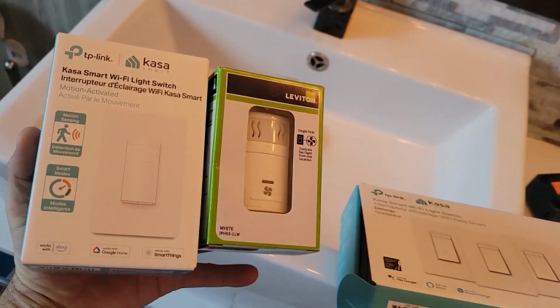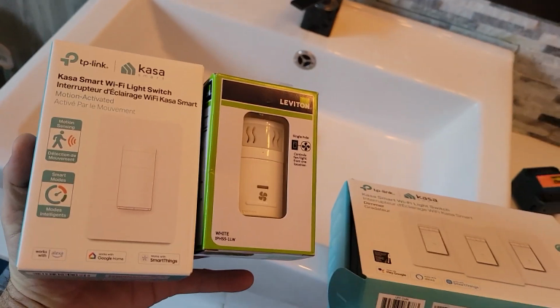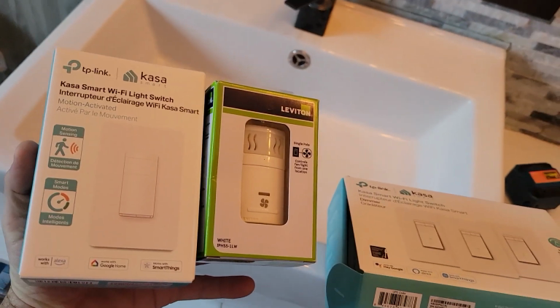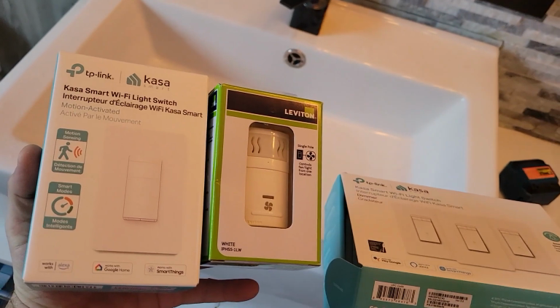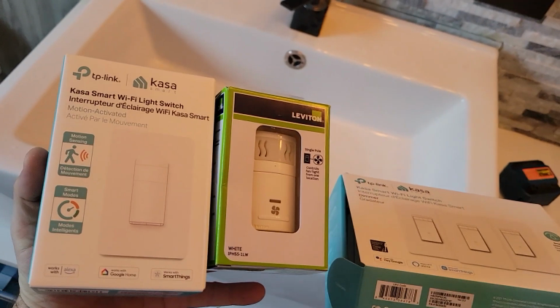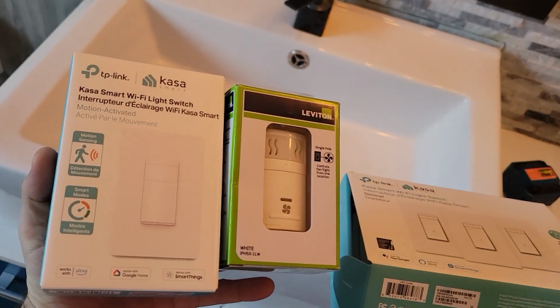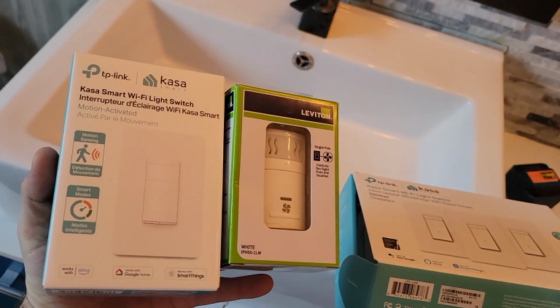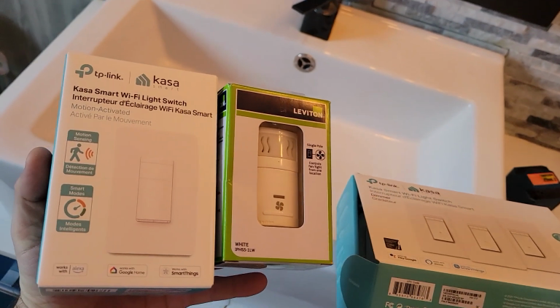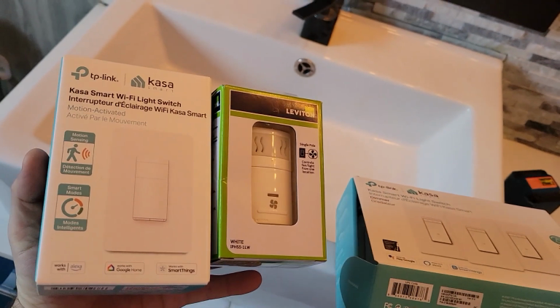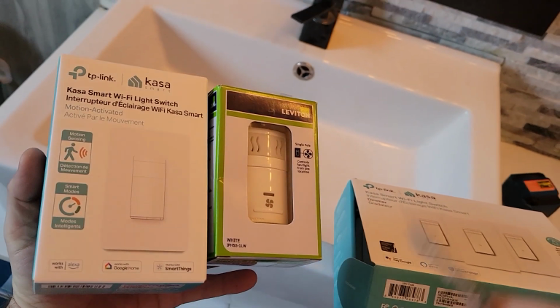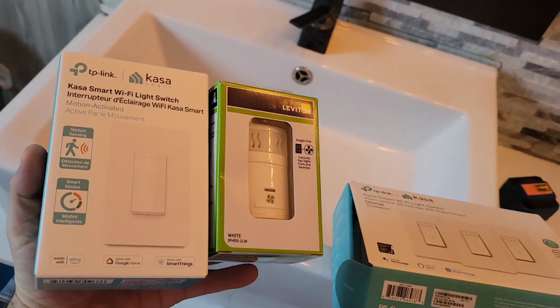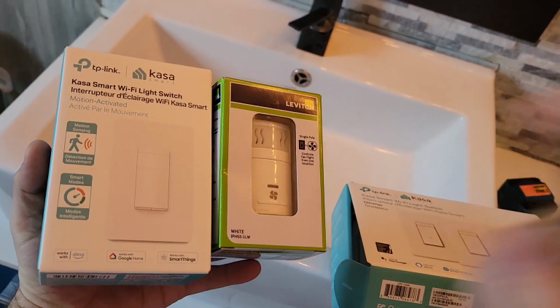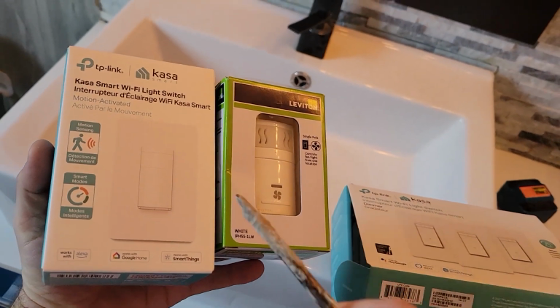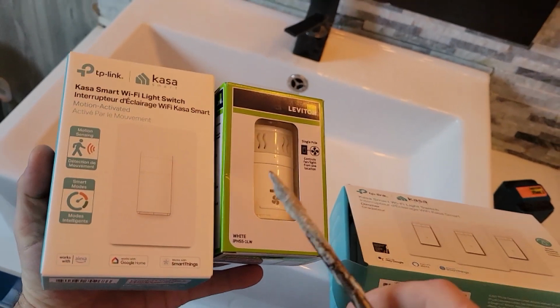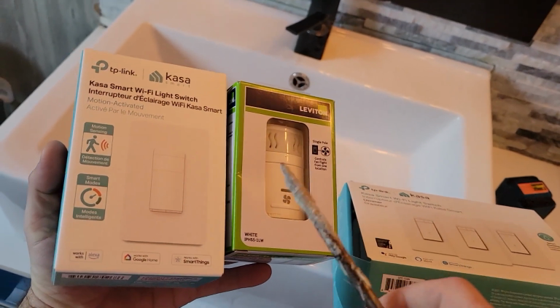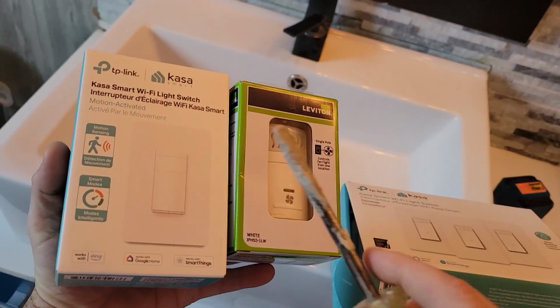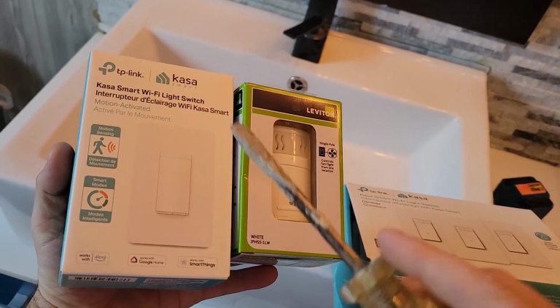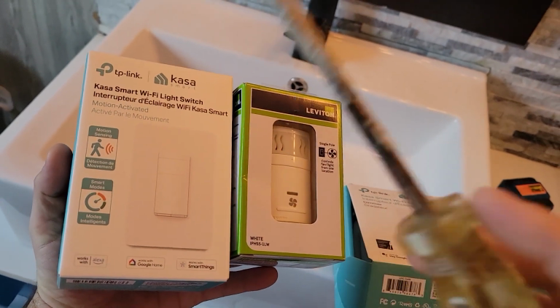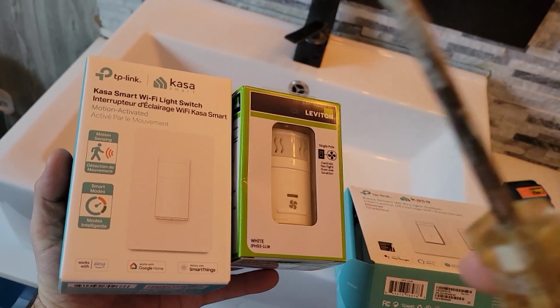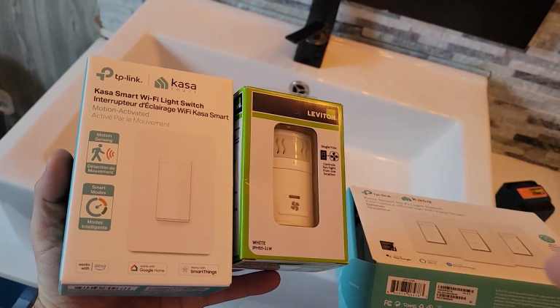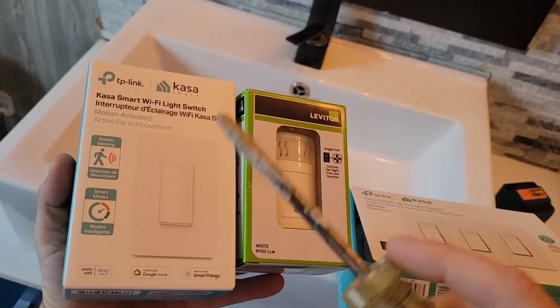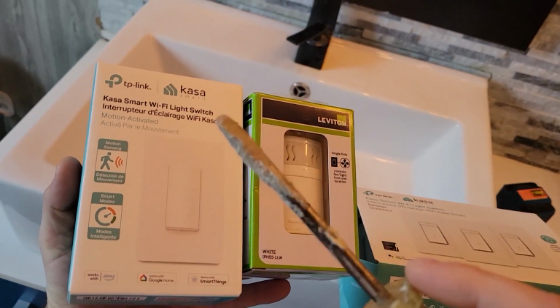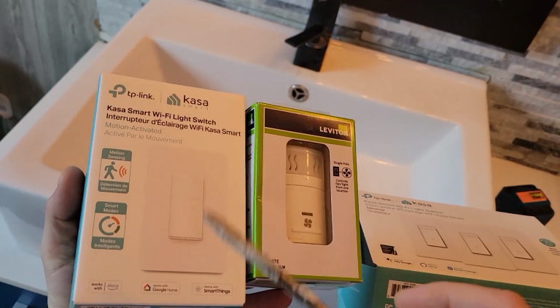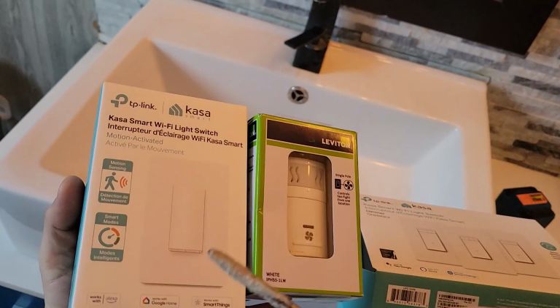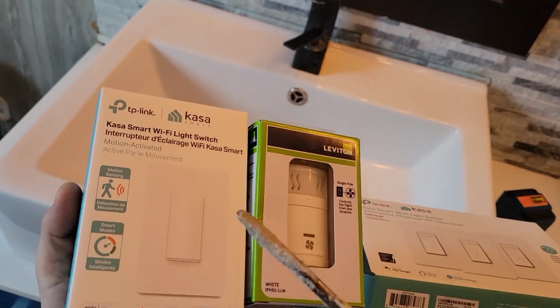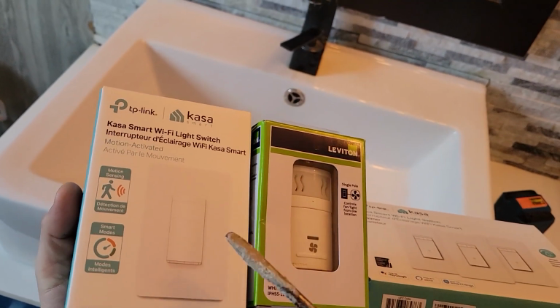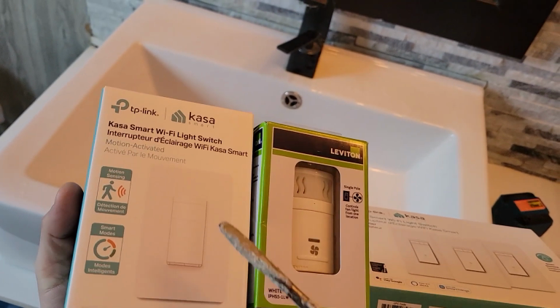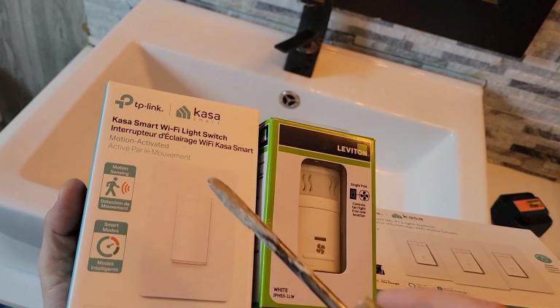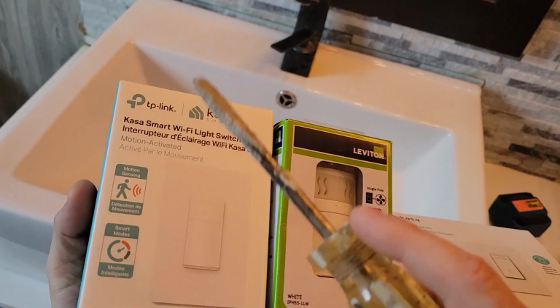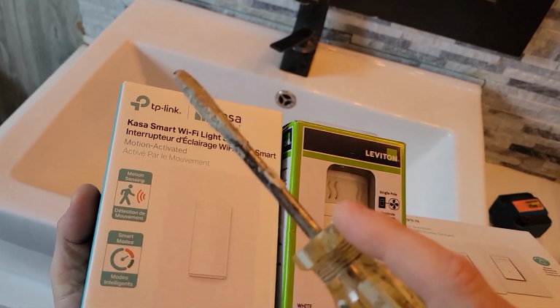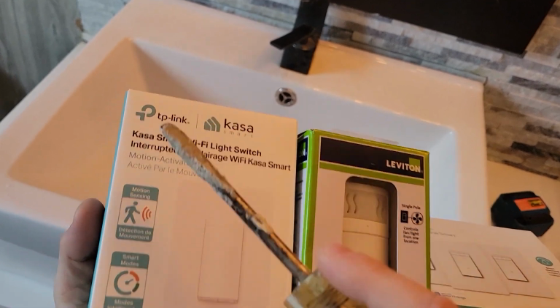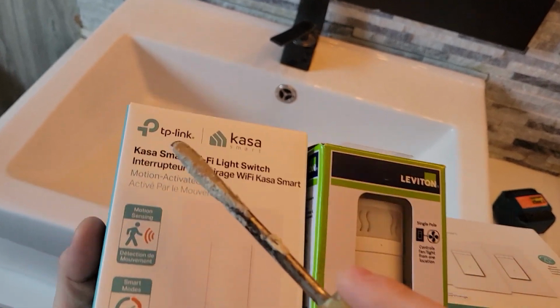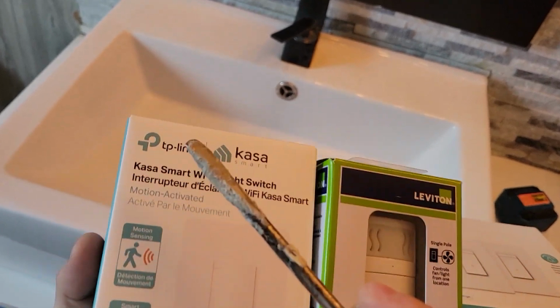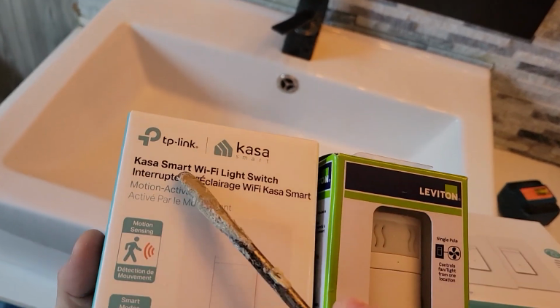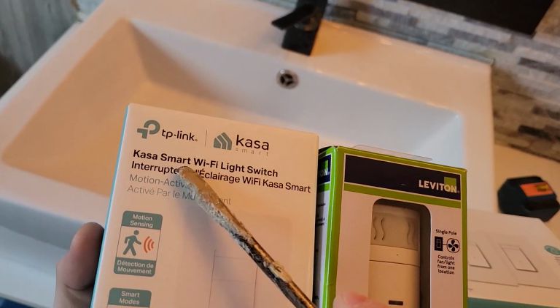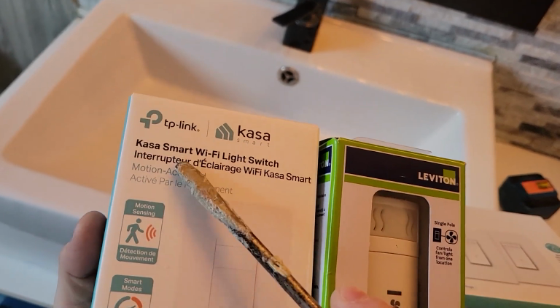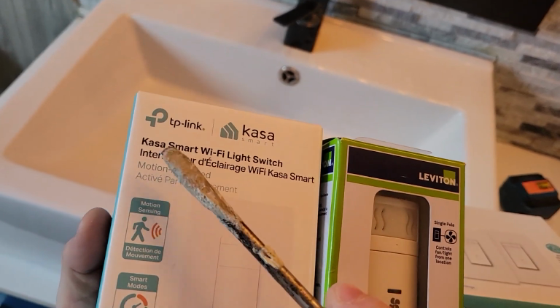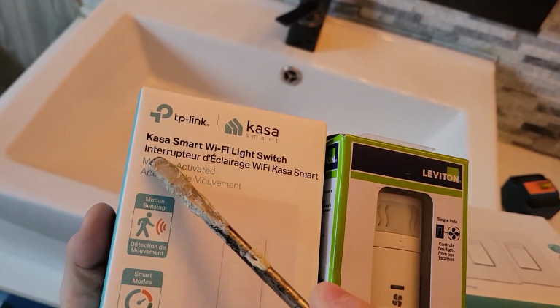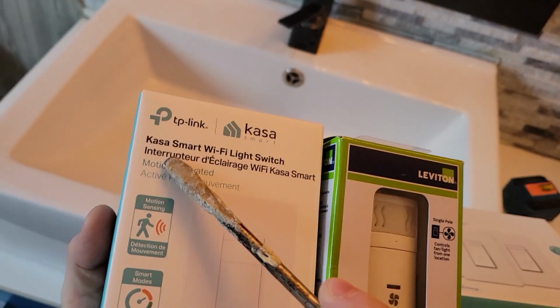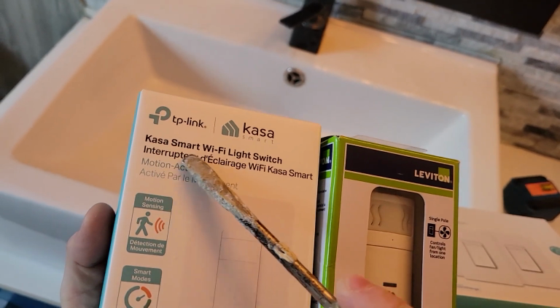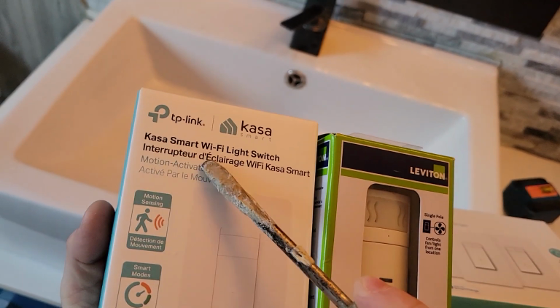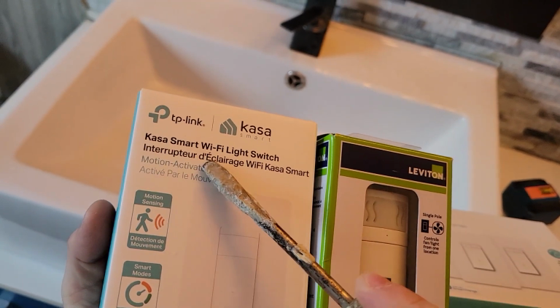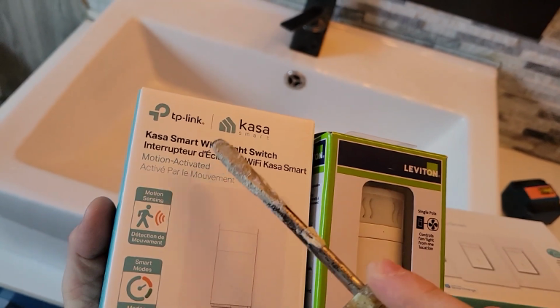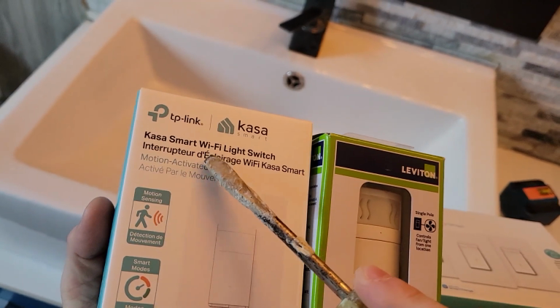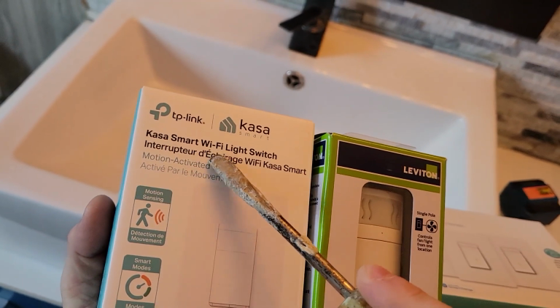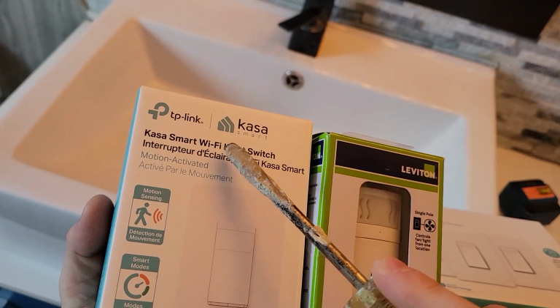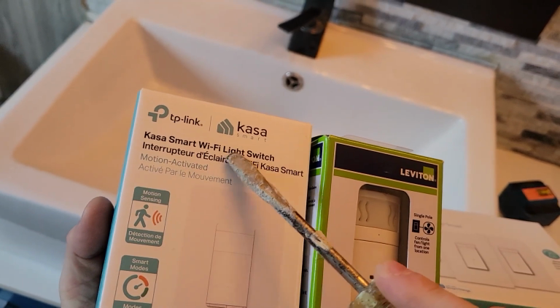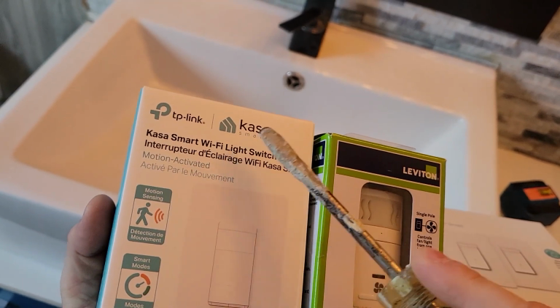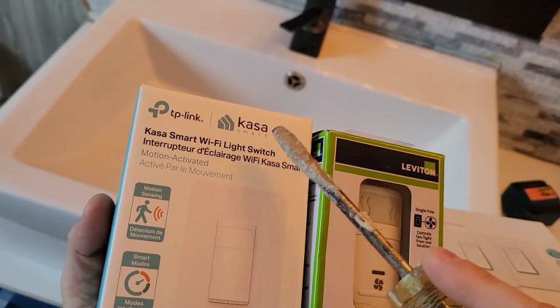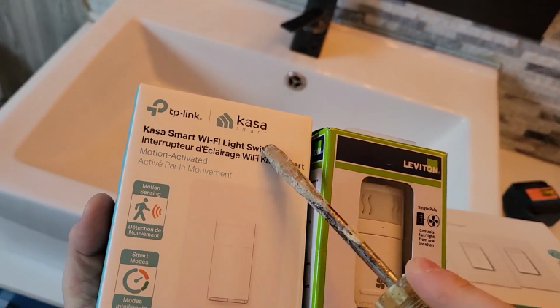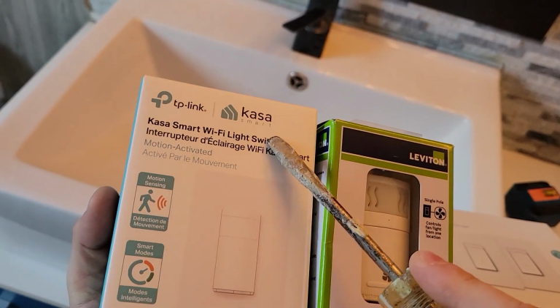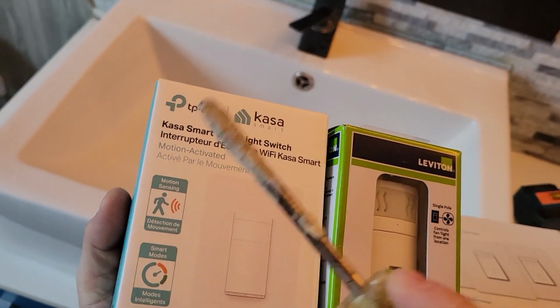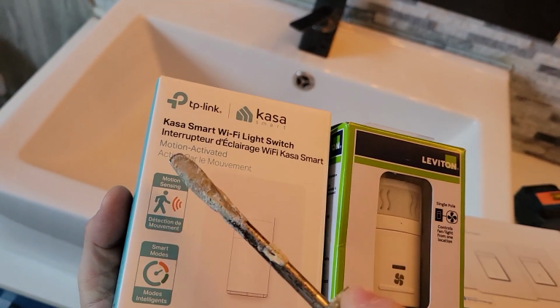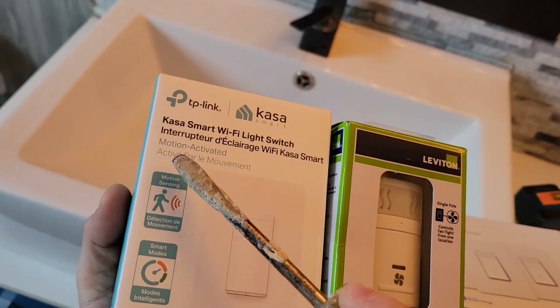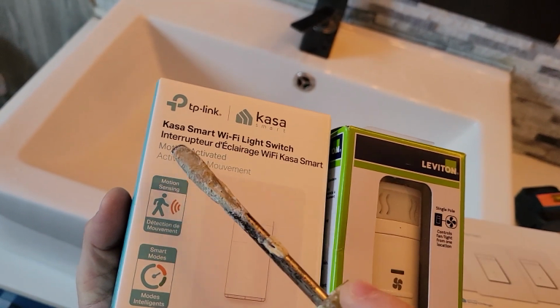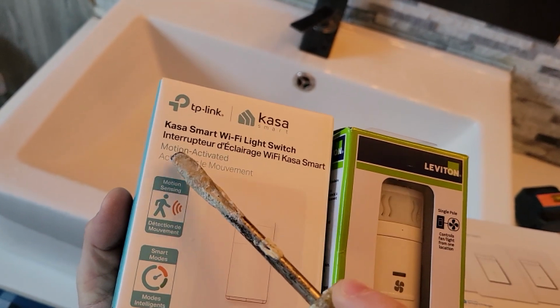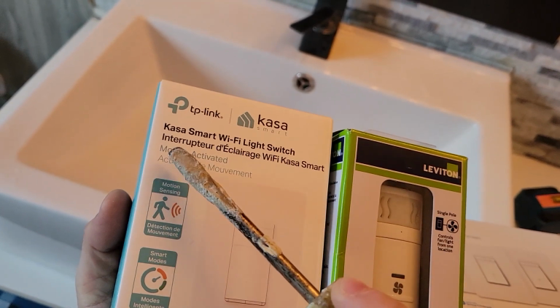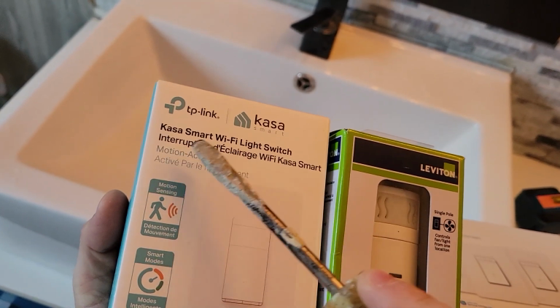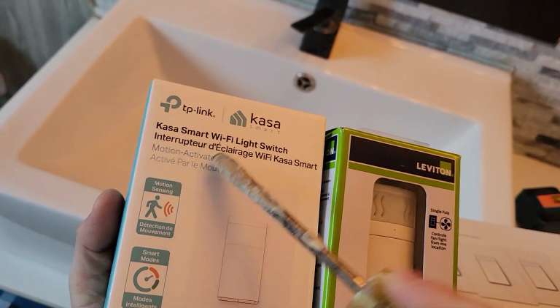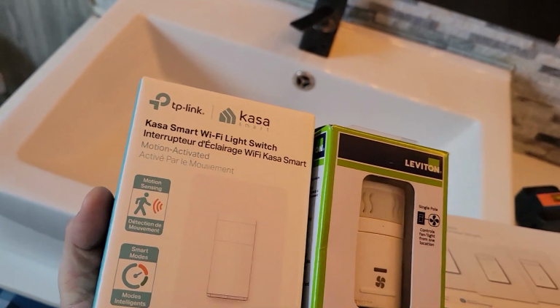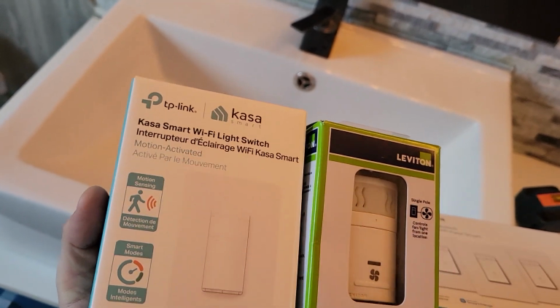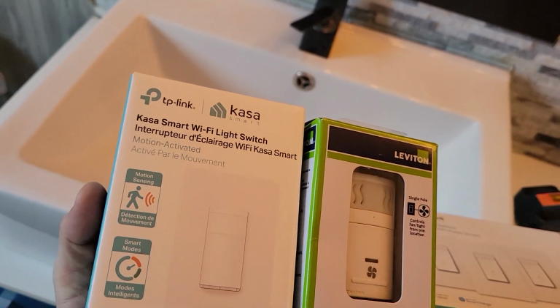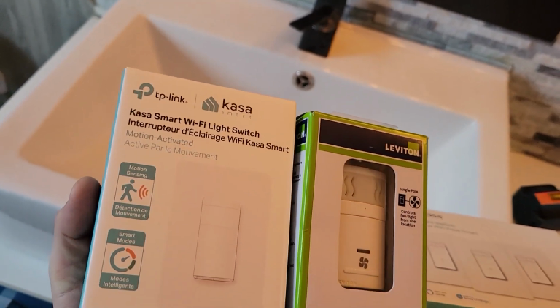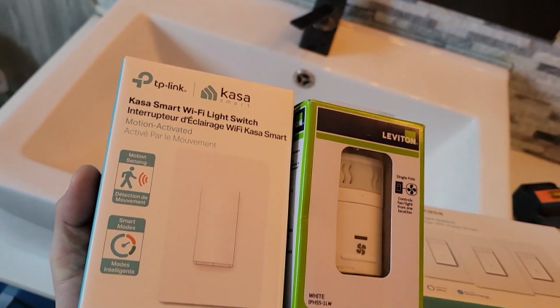What's good everybody? So today we are going to focus on installing the TP-Link CASA Smart Wi-Fi Light Switch that's also motion activated.